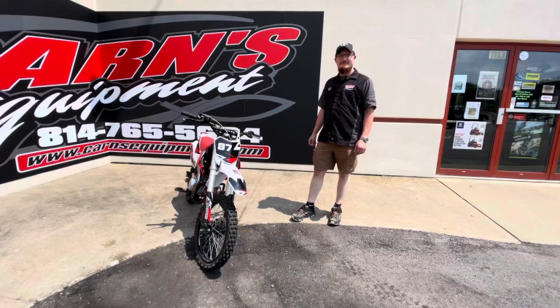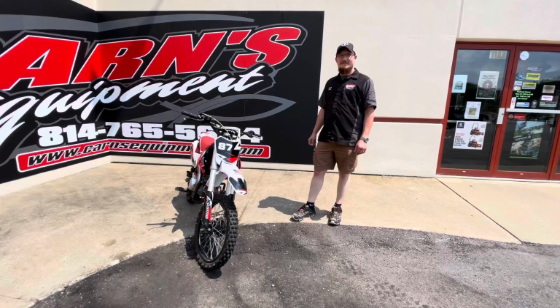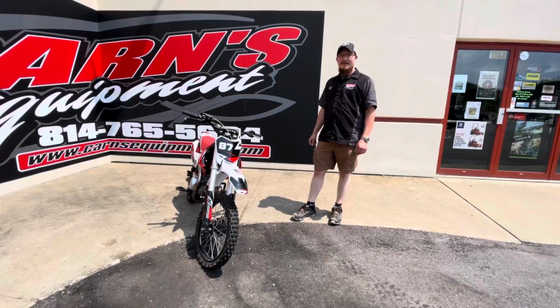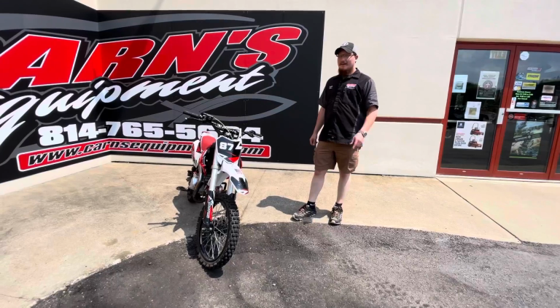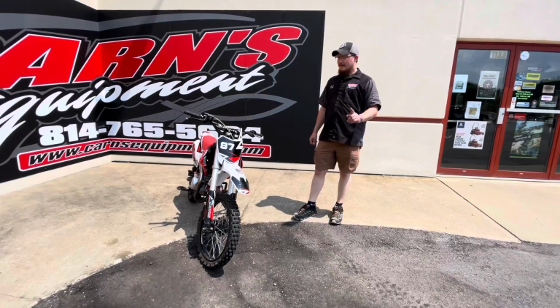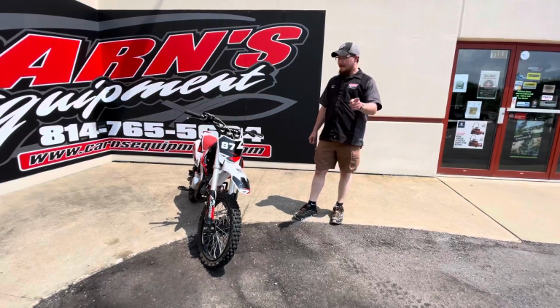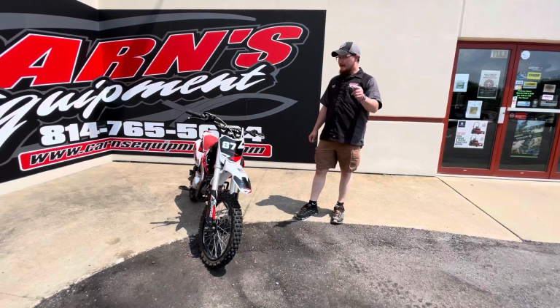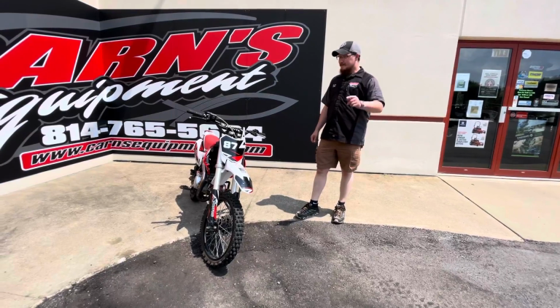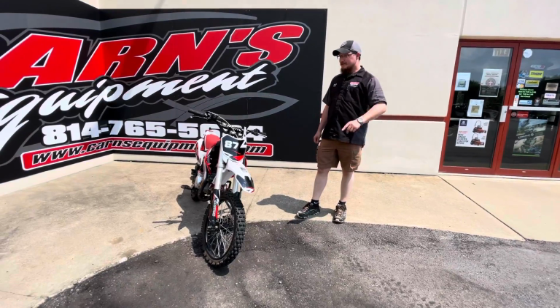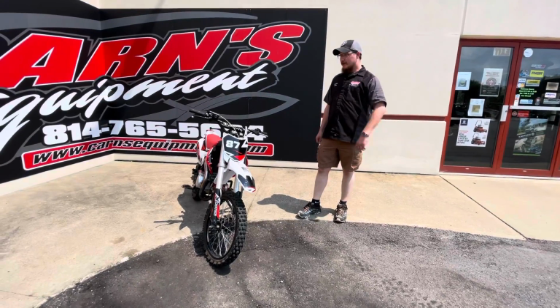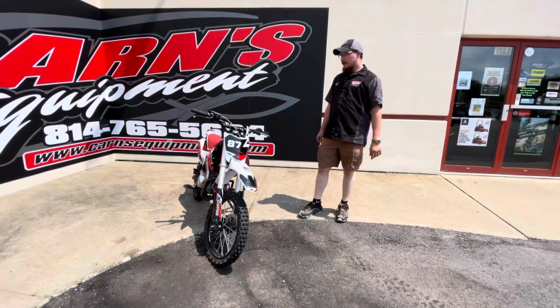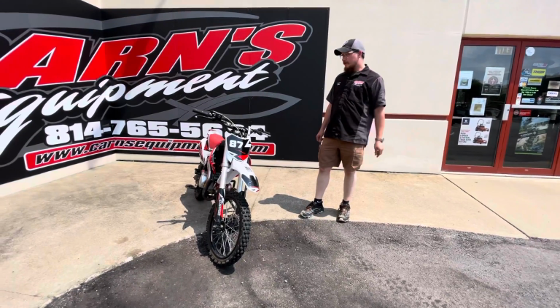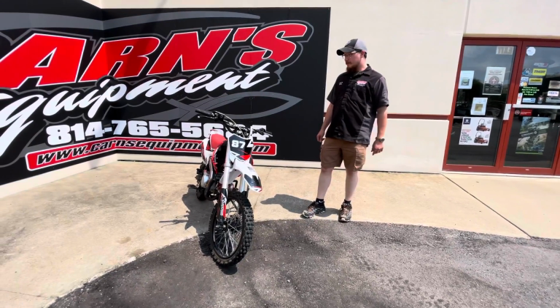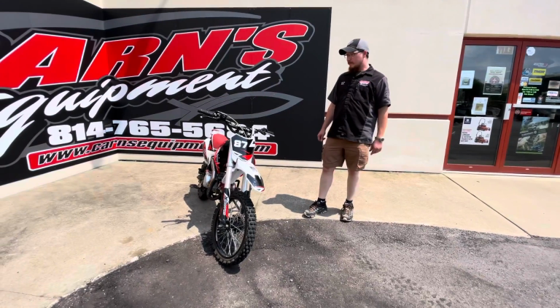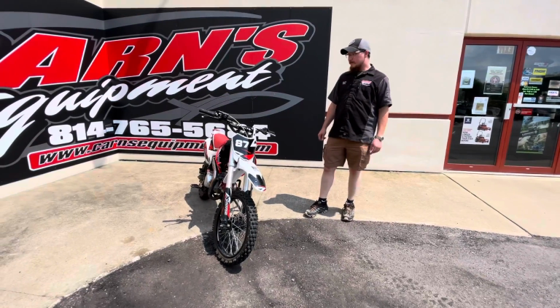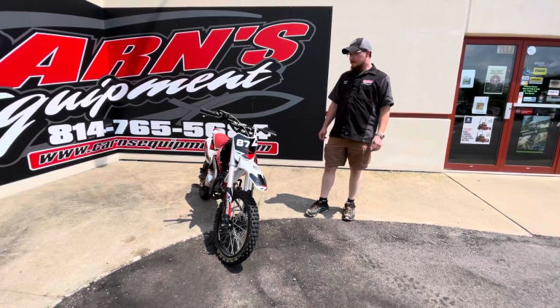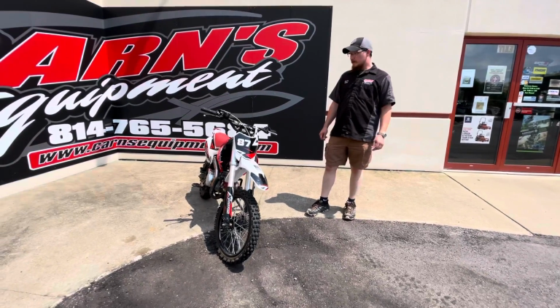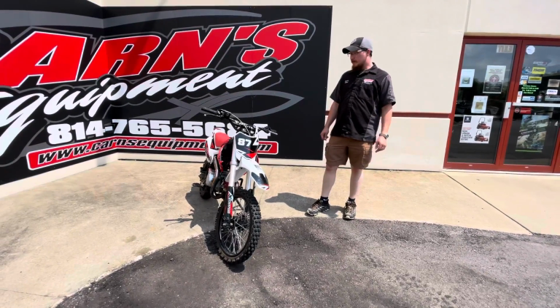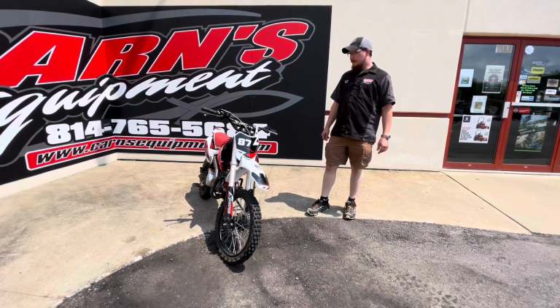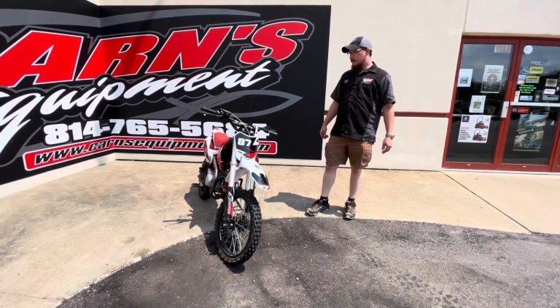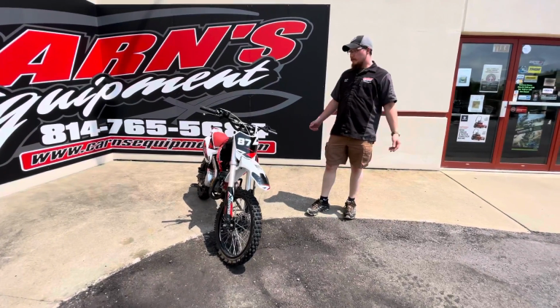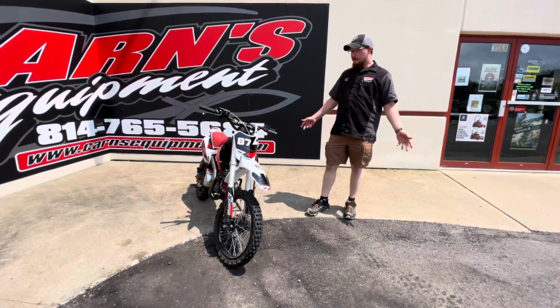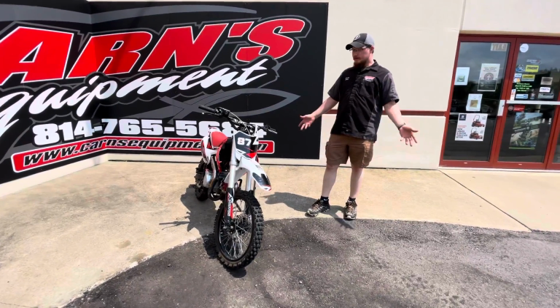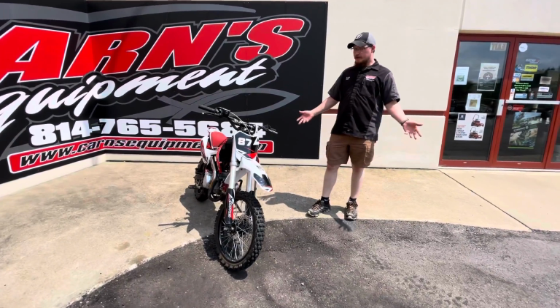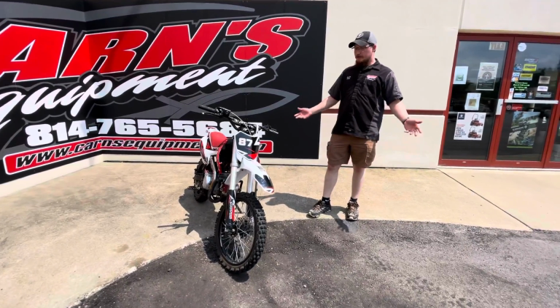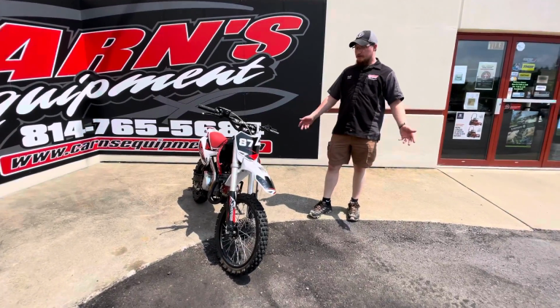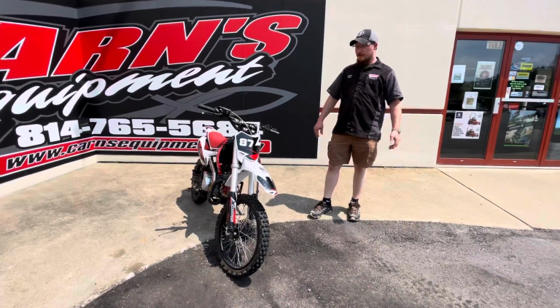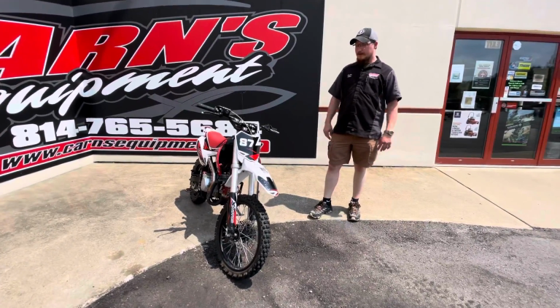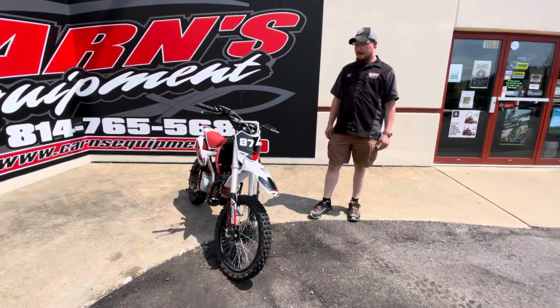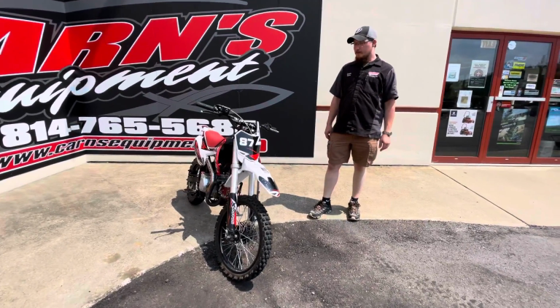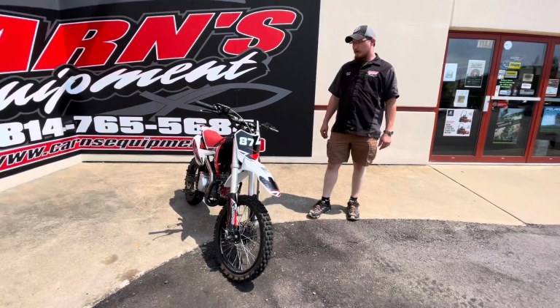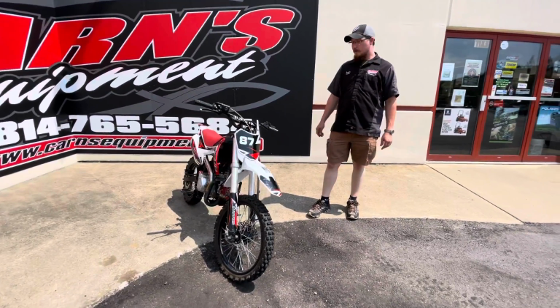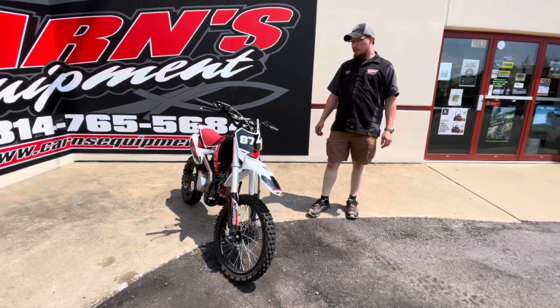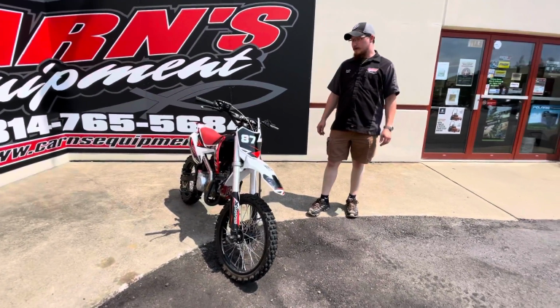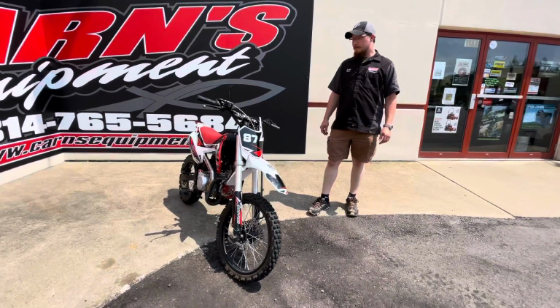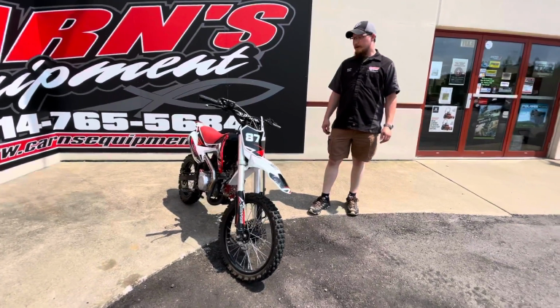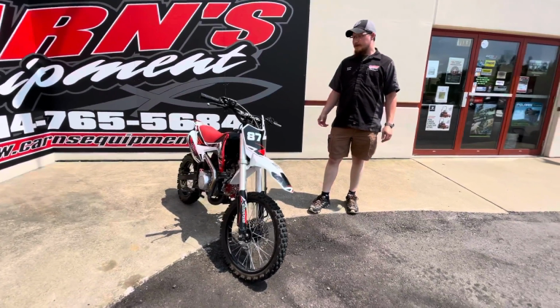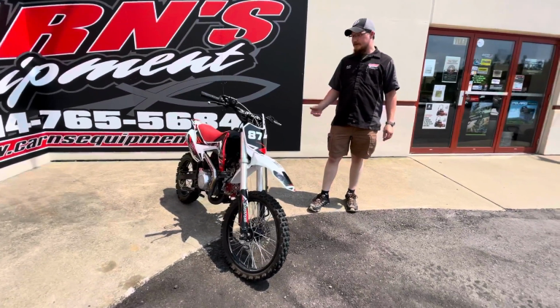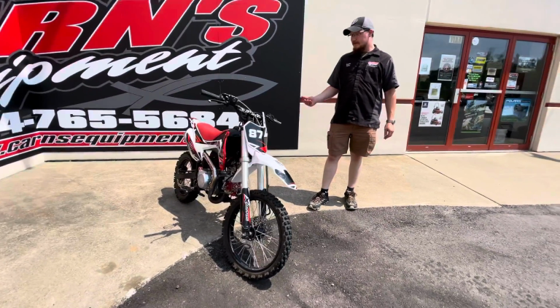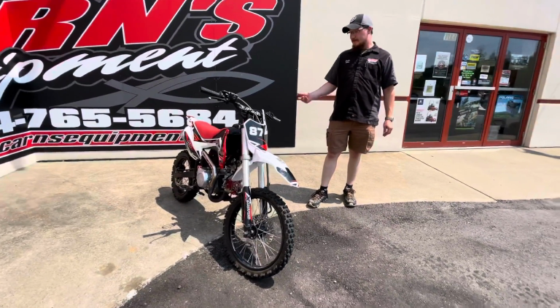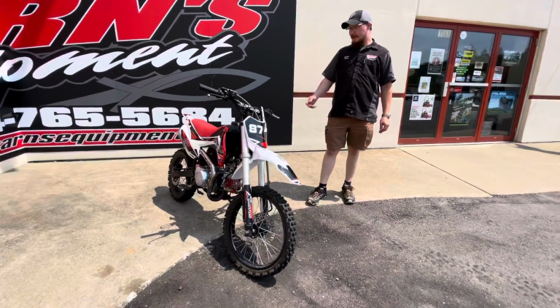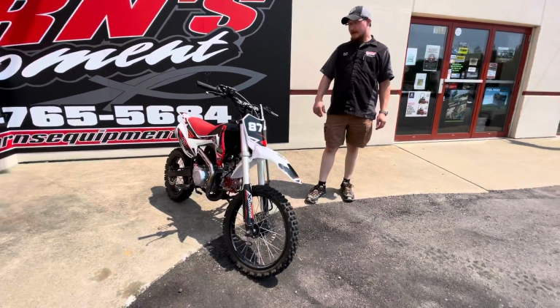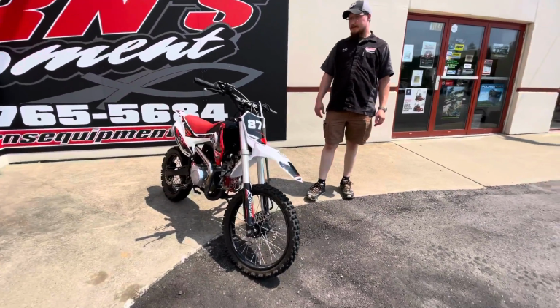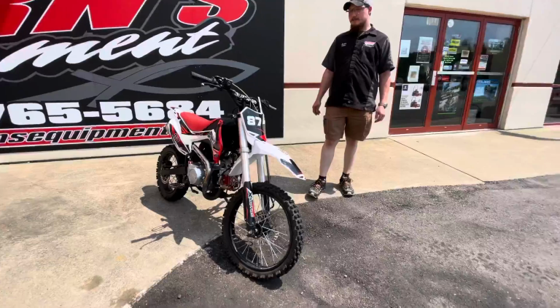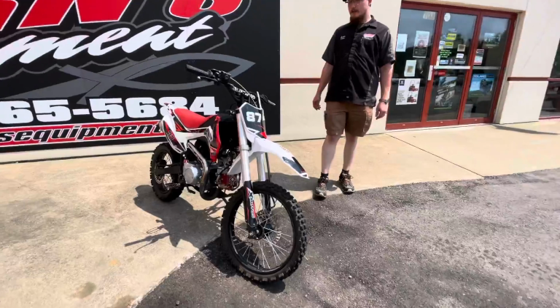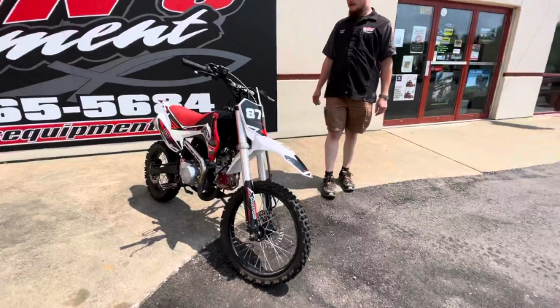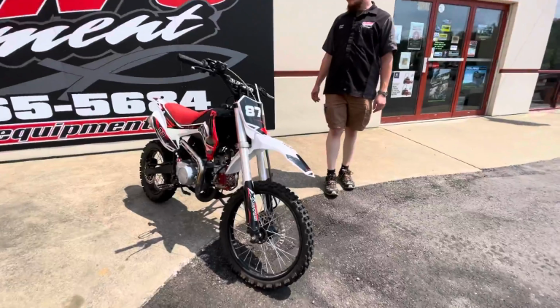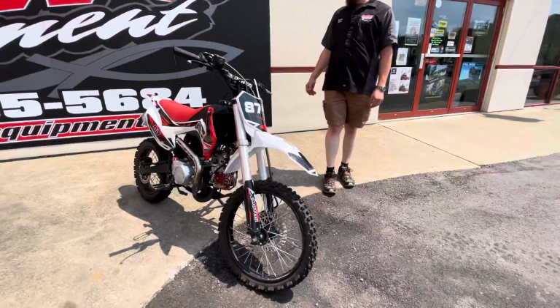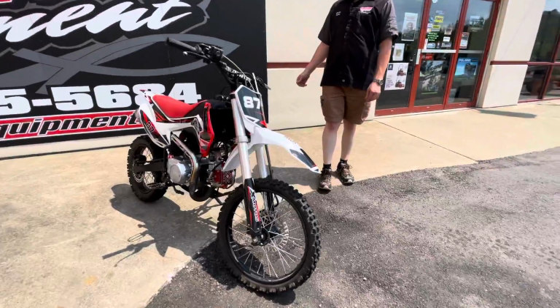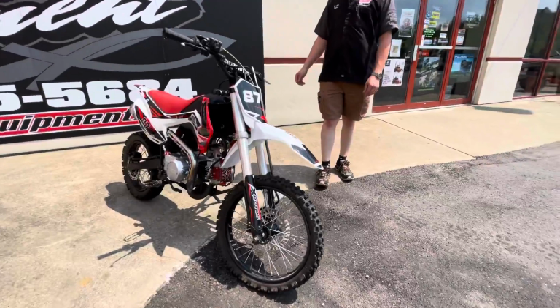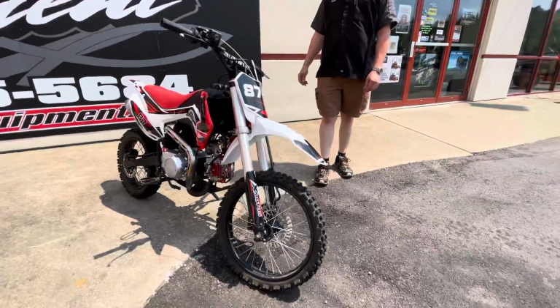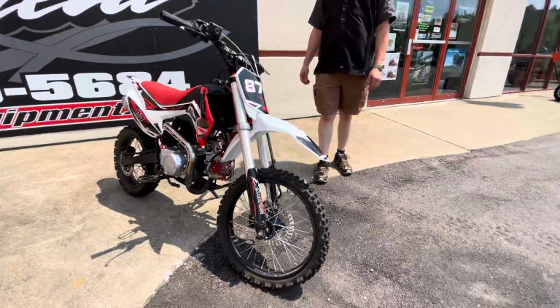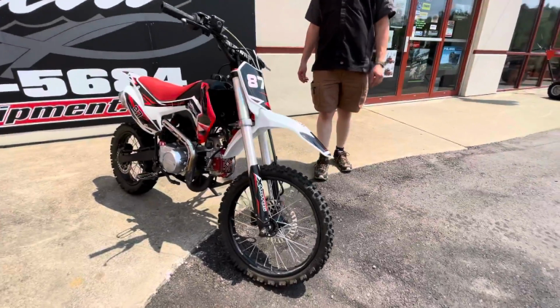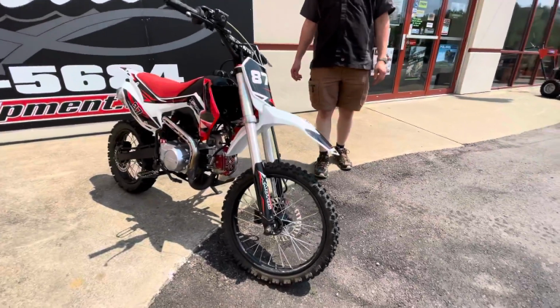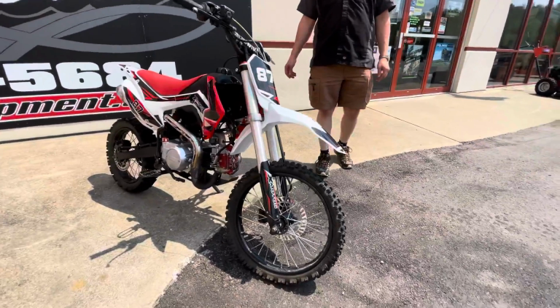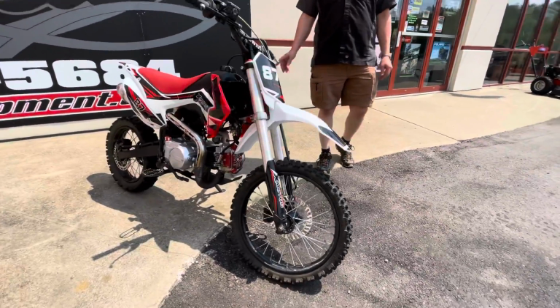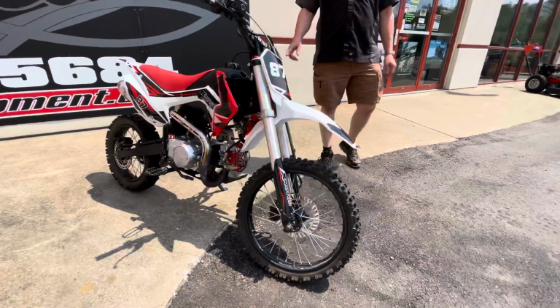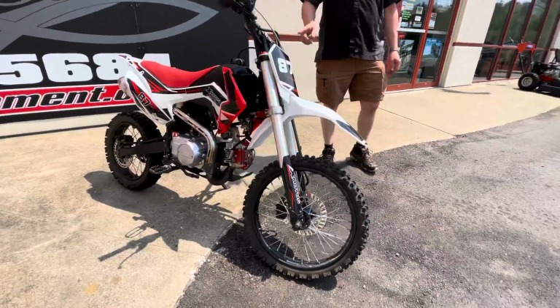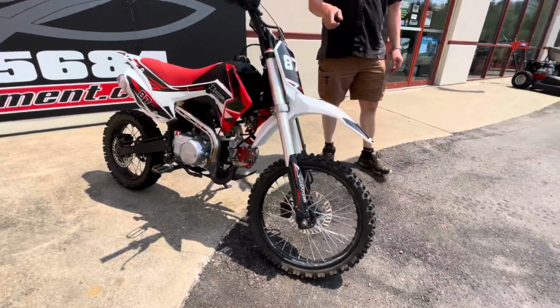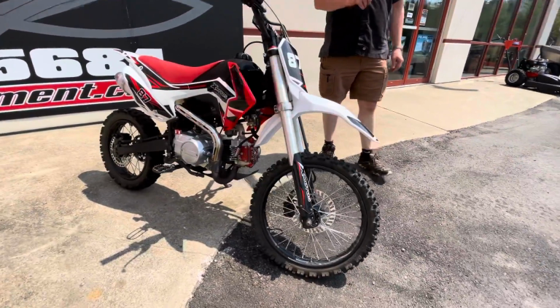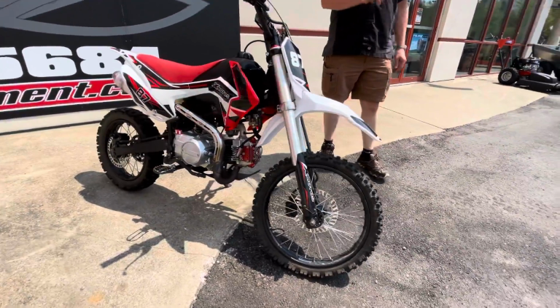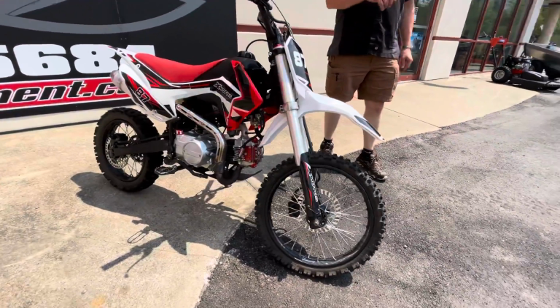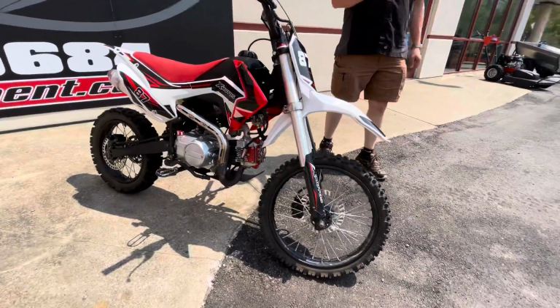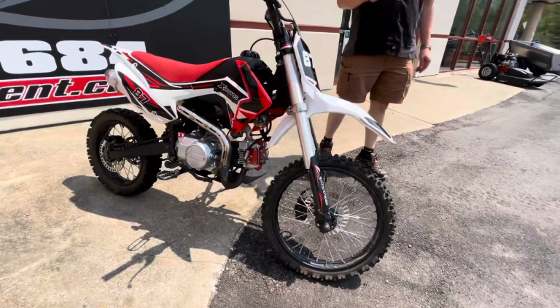Hey guys, JR here from Karns Equipment. Wanted to show you a great late model pit bike. This is an X-Modos X87.